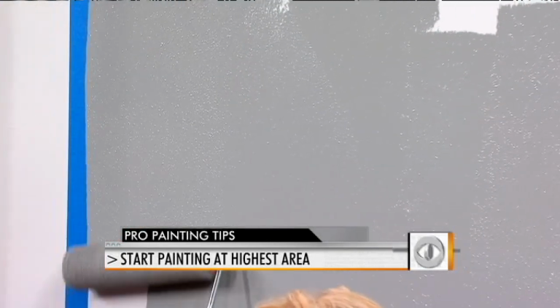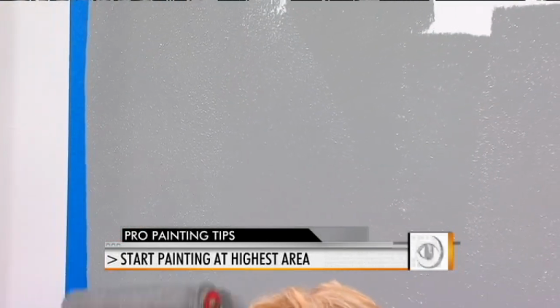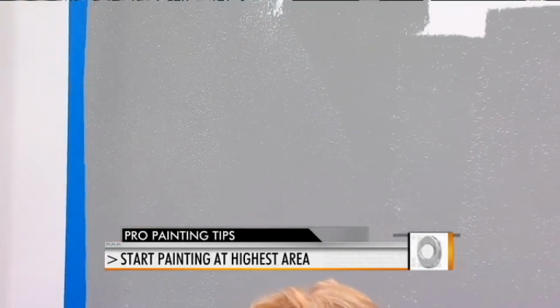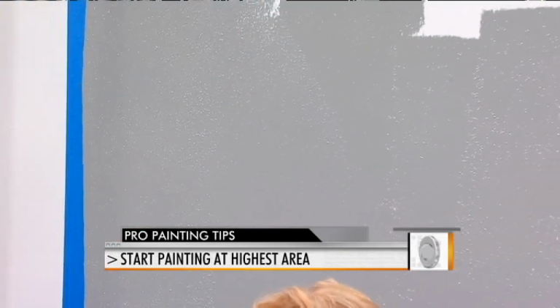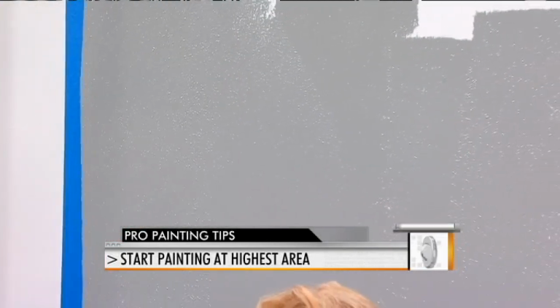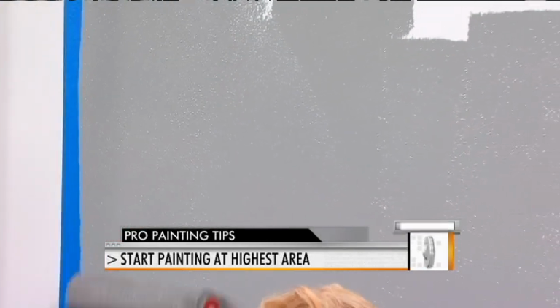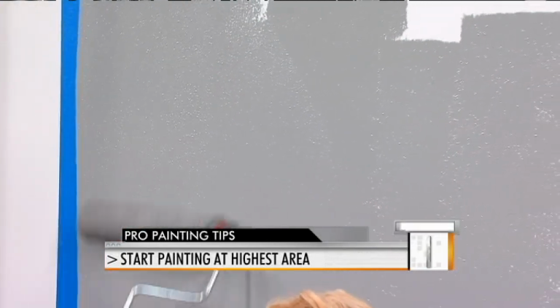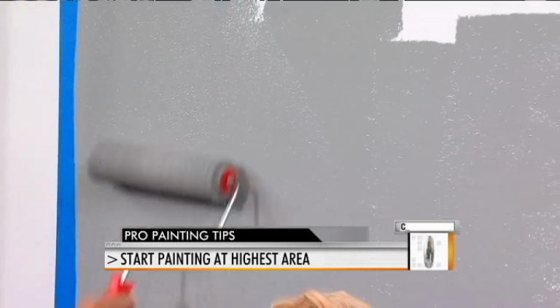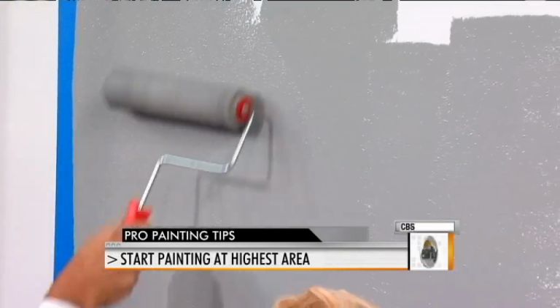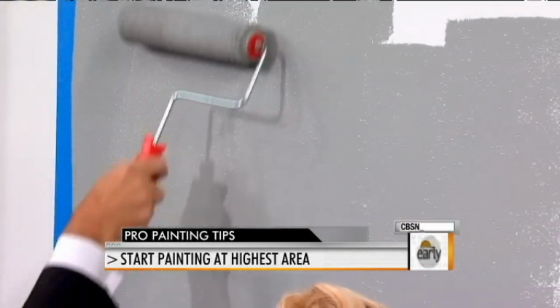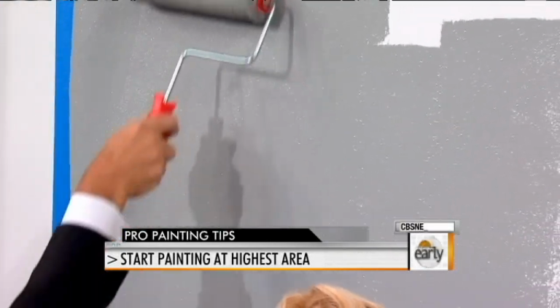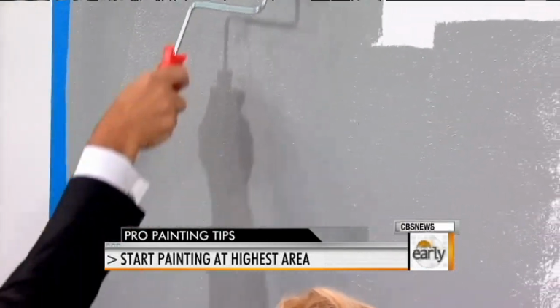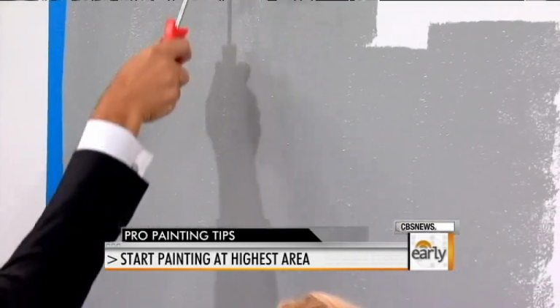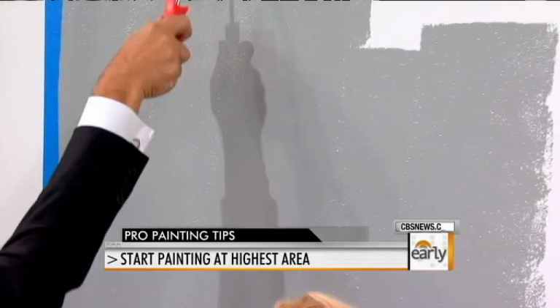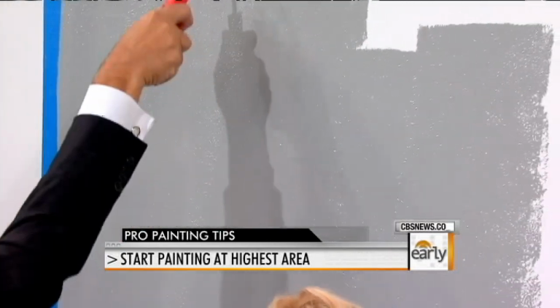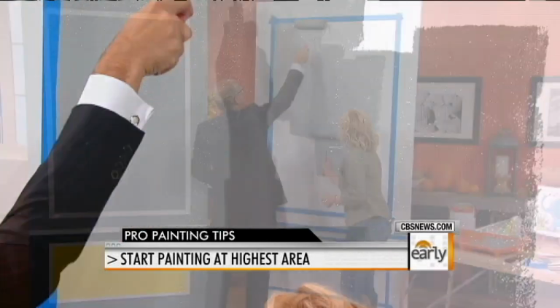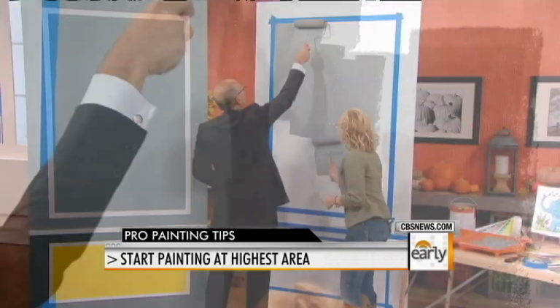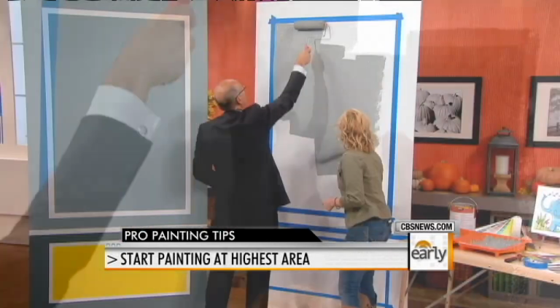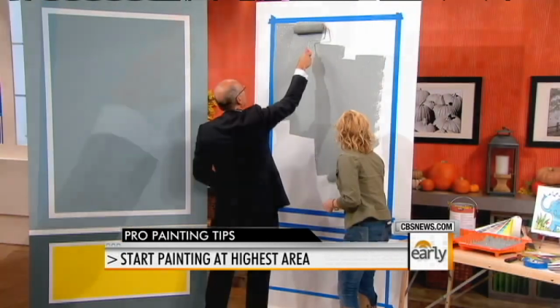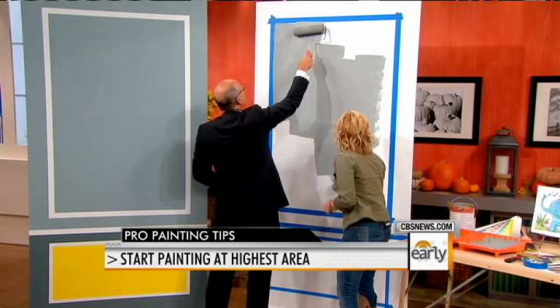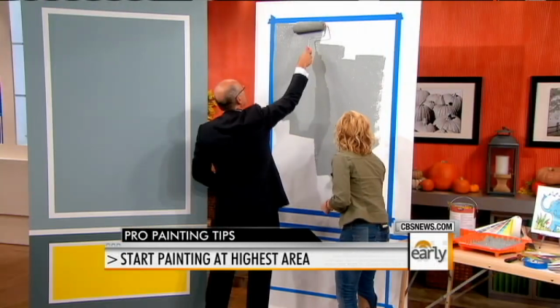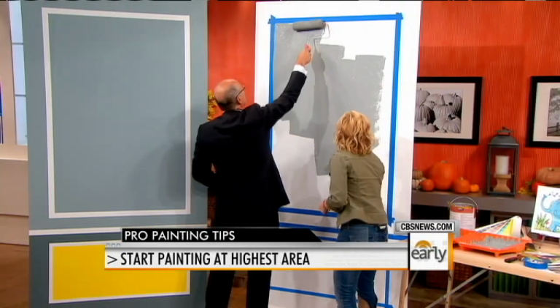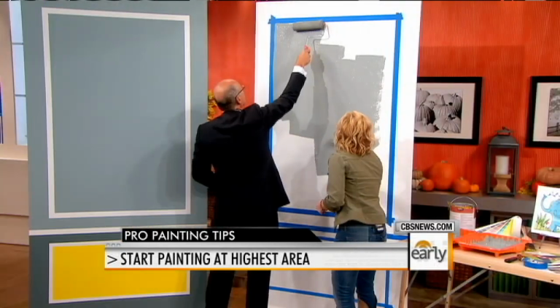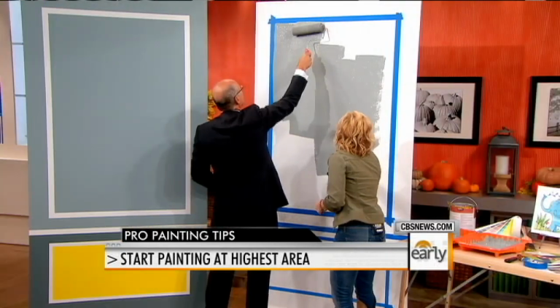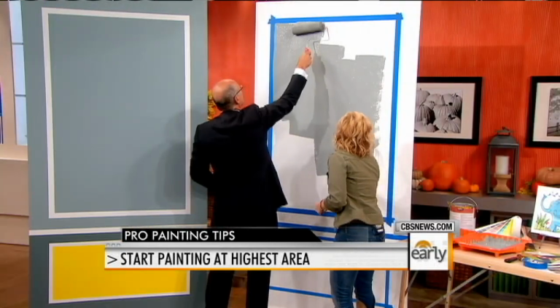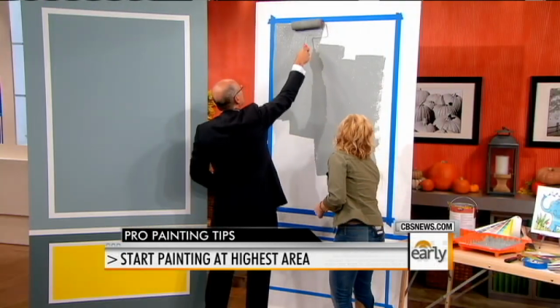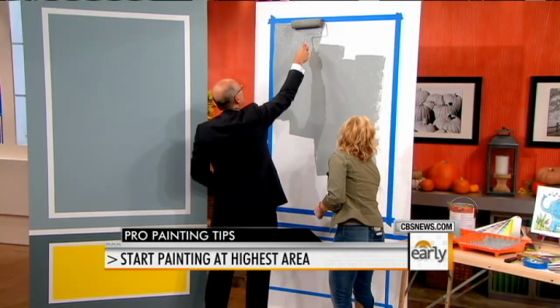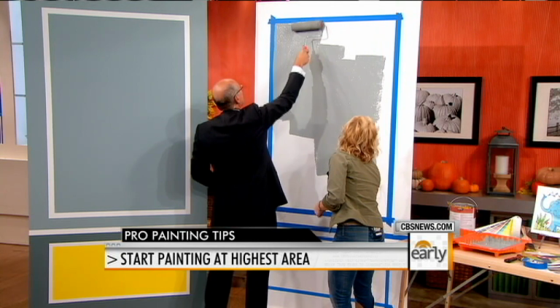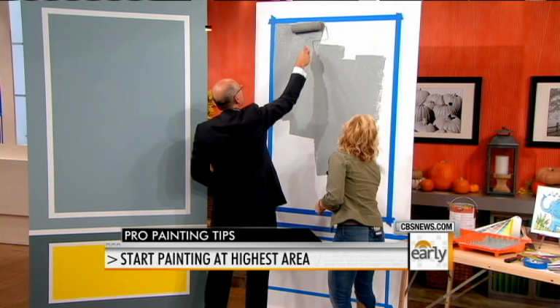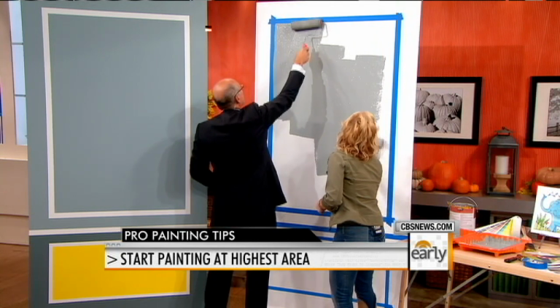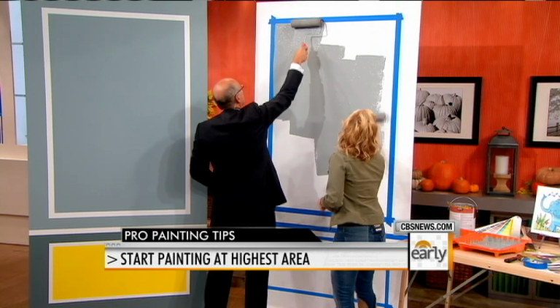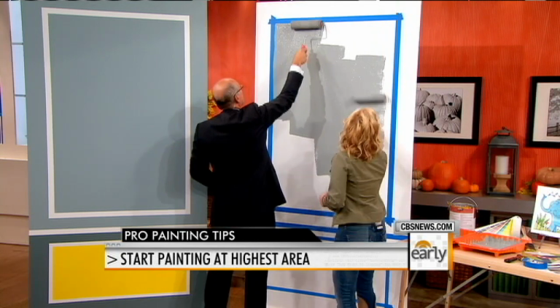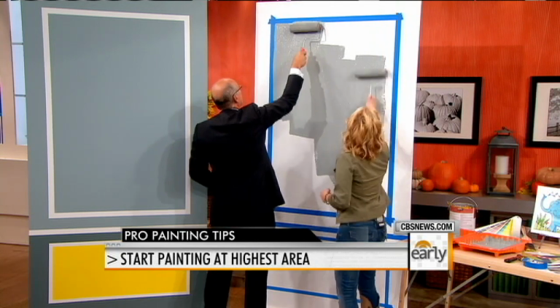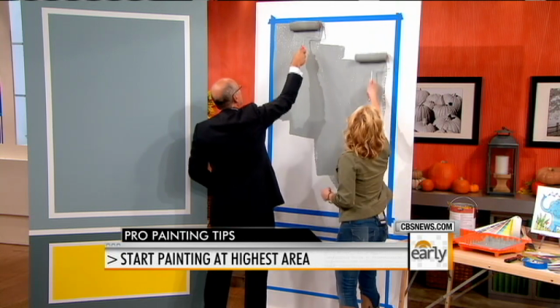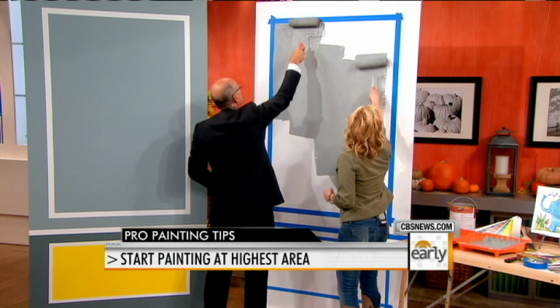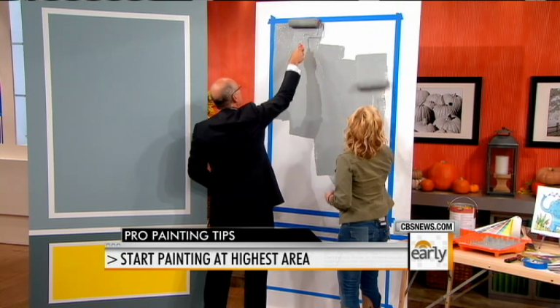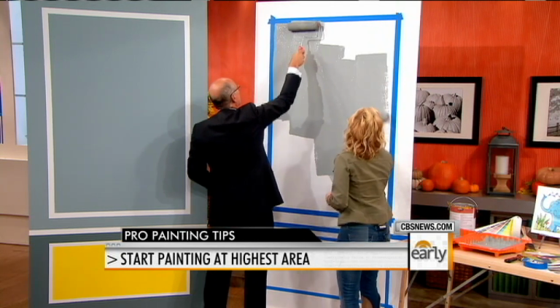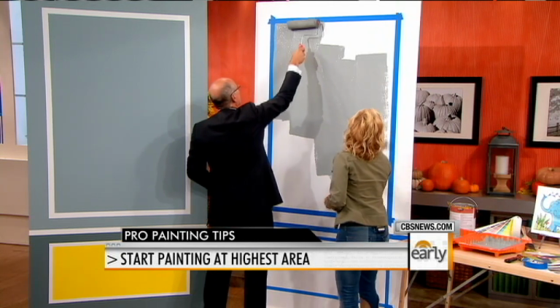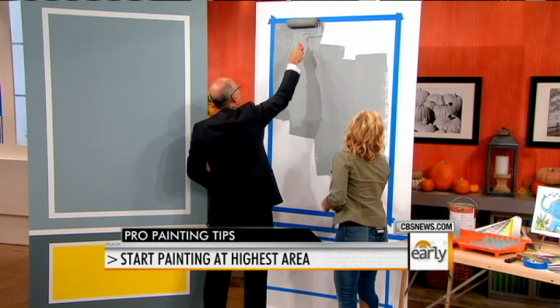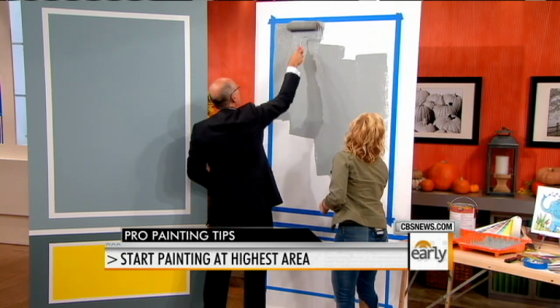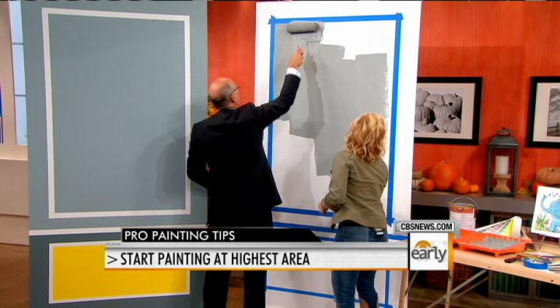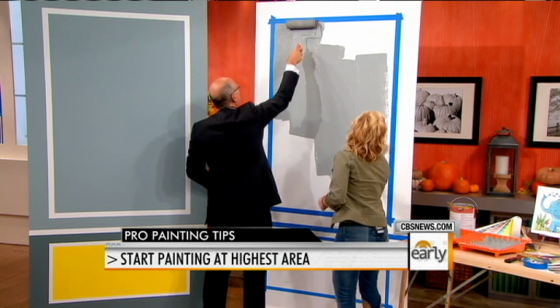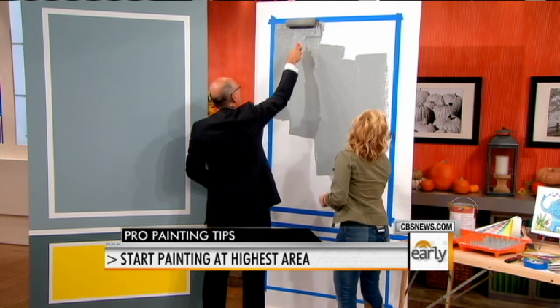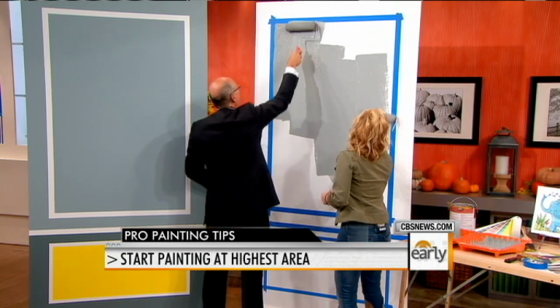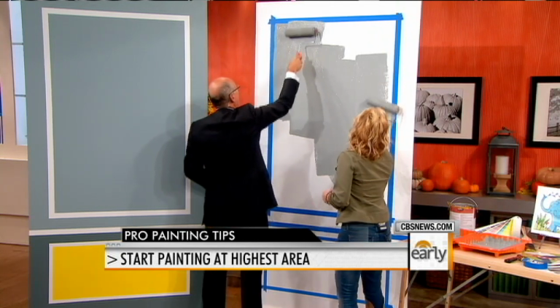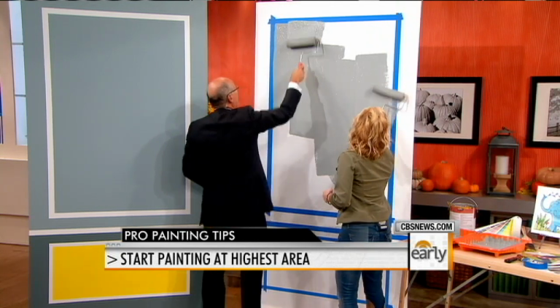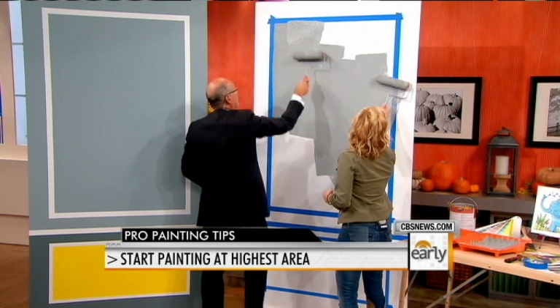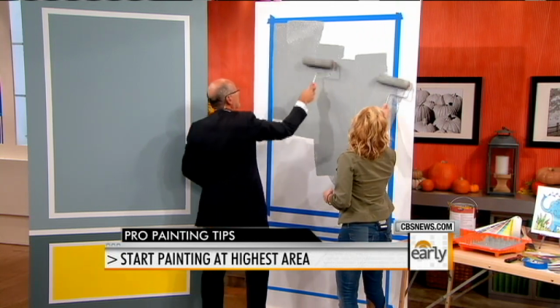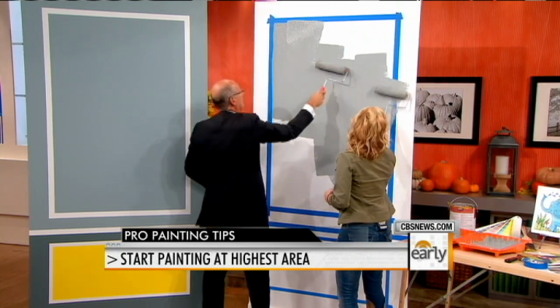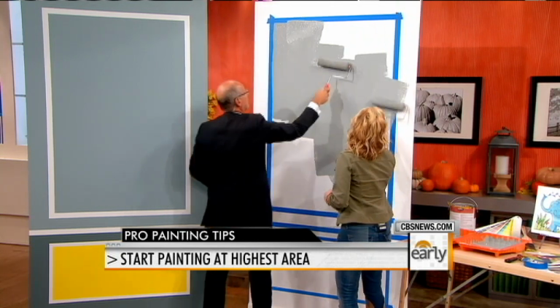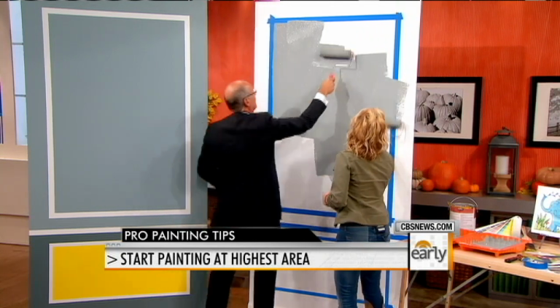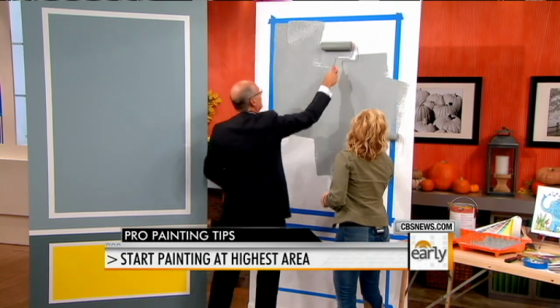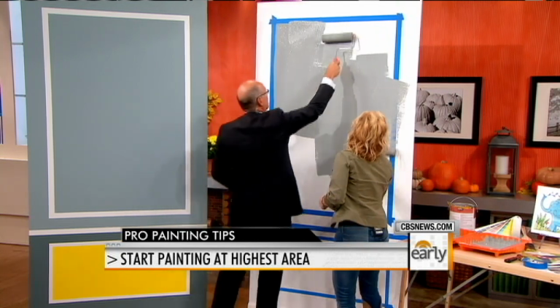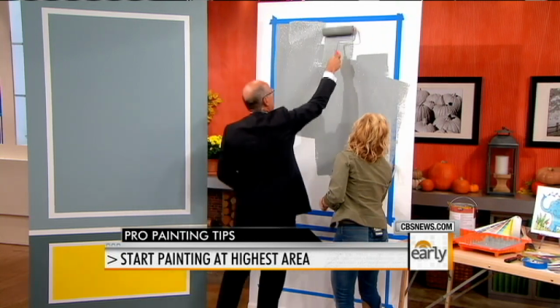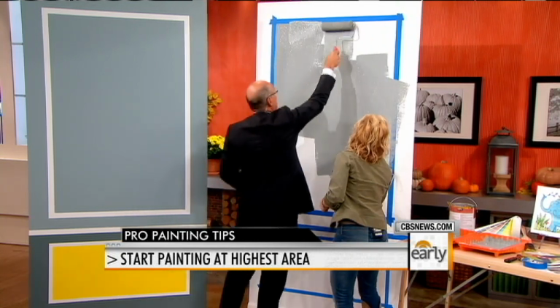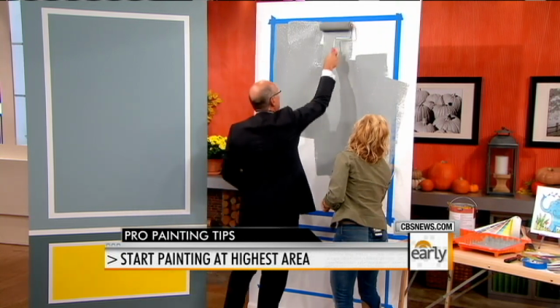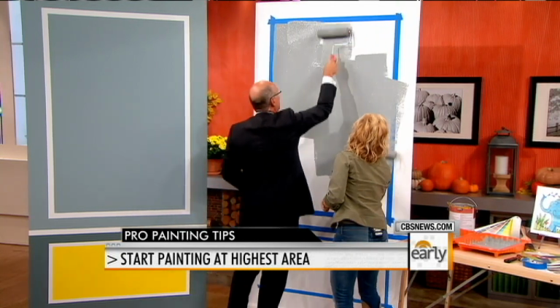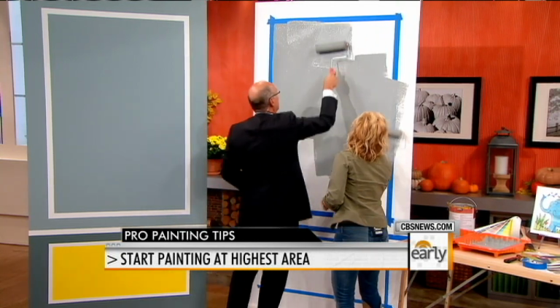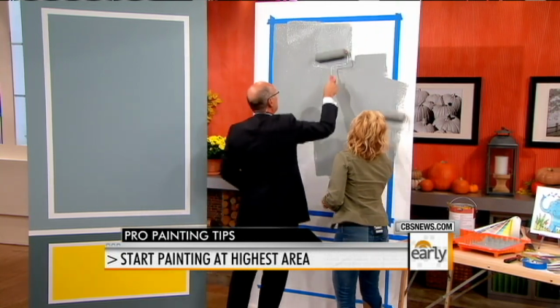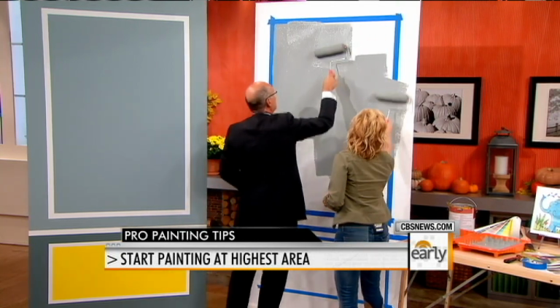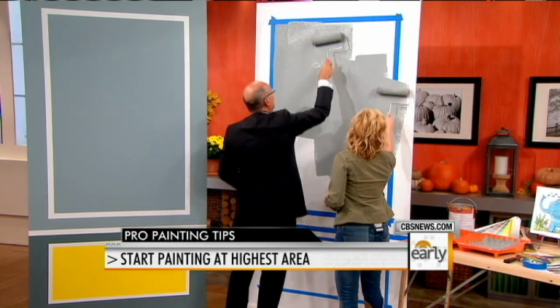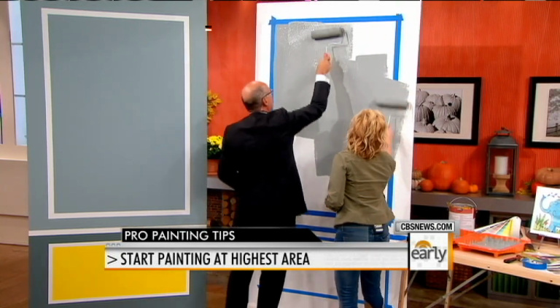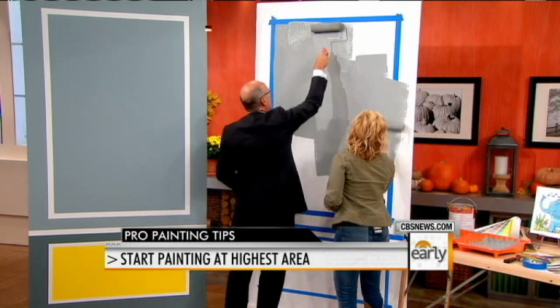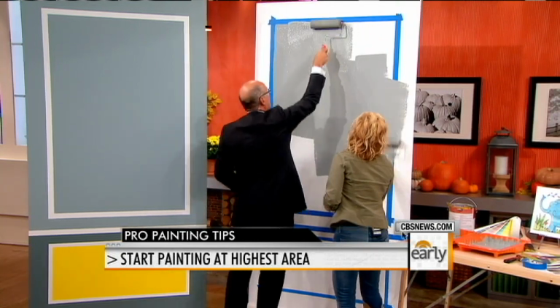You're getting a nice full coverage on there, and then once you load a little bit more paint on the roller, you can go over the tape on the edges.